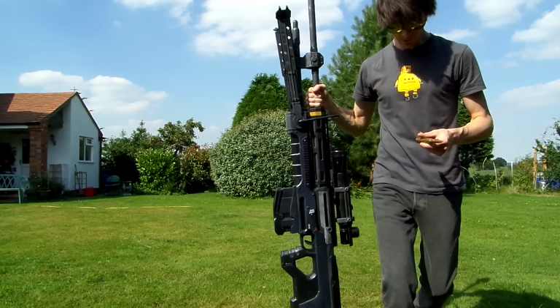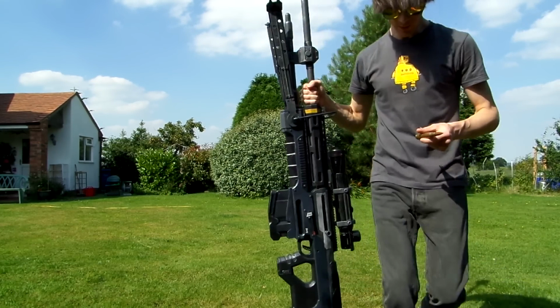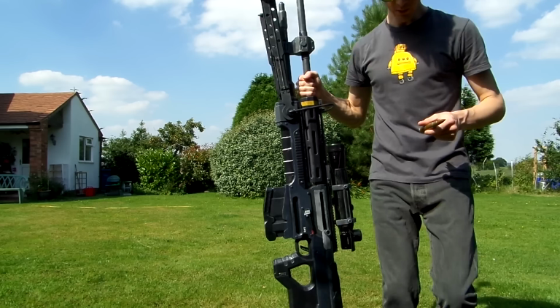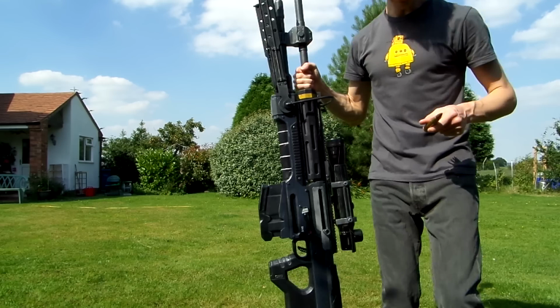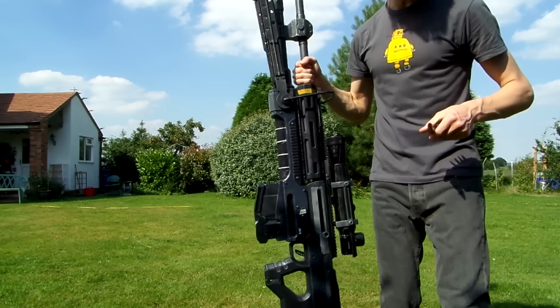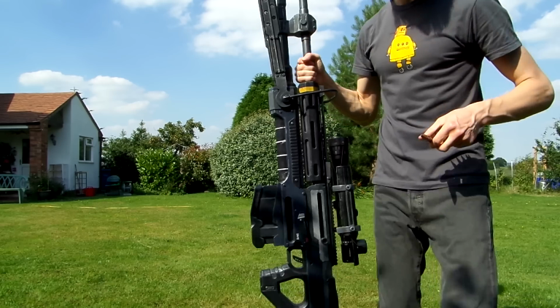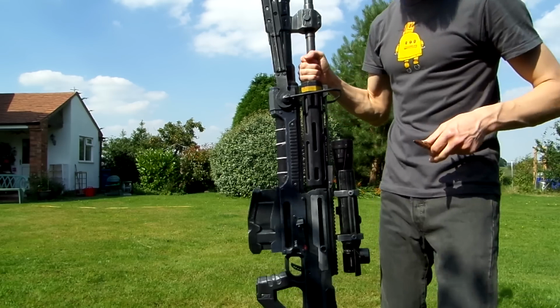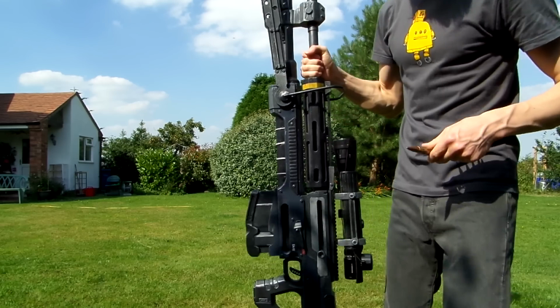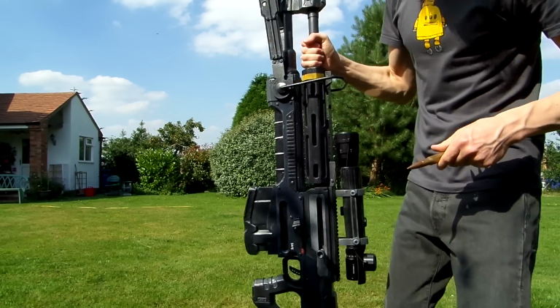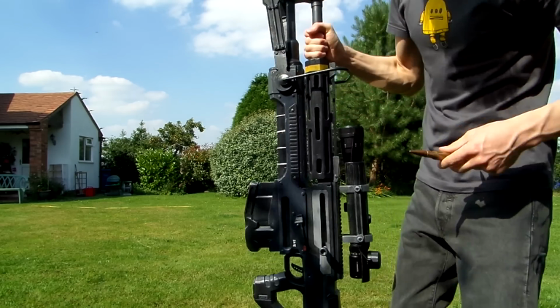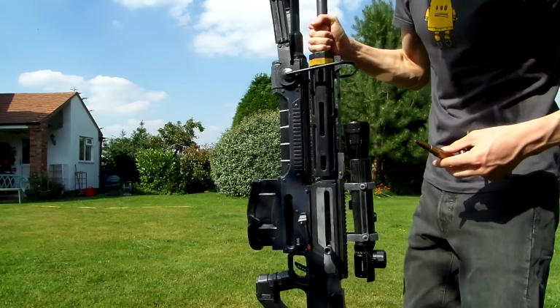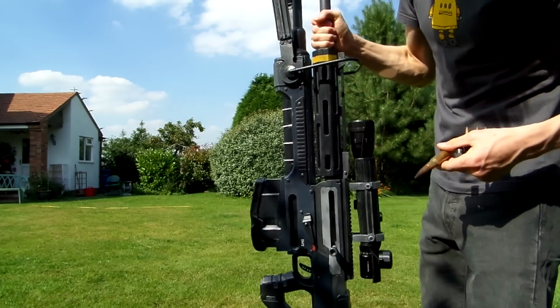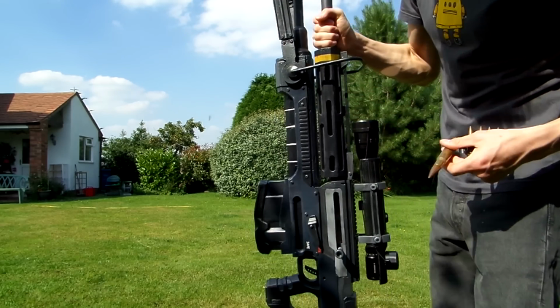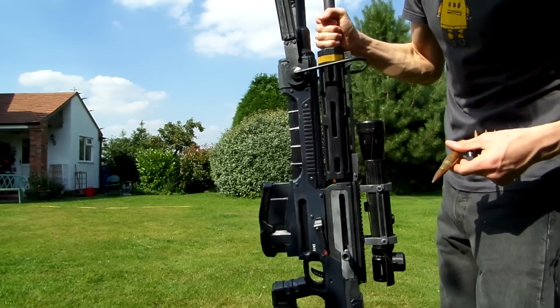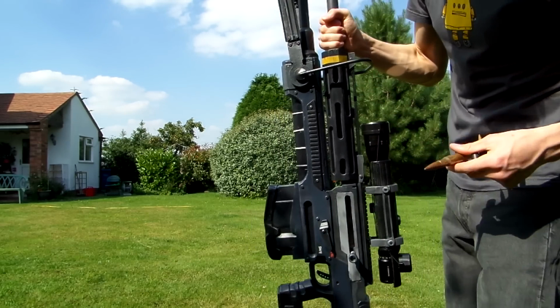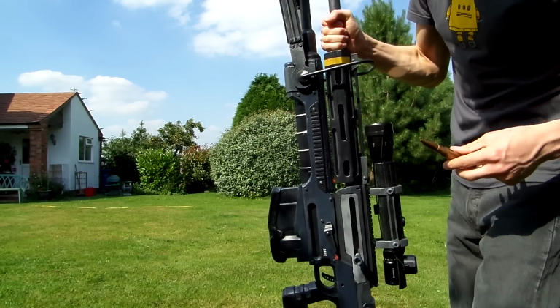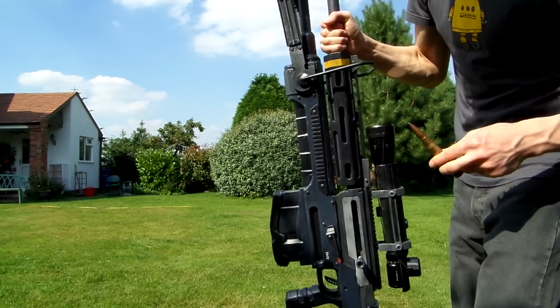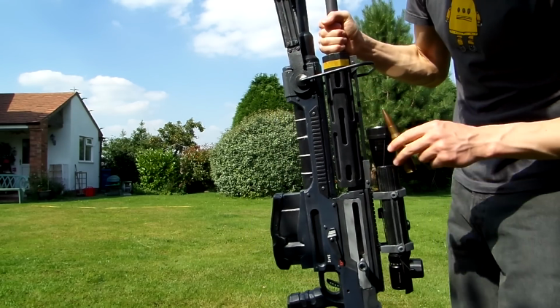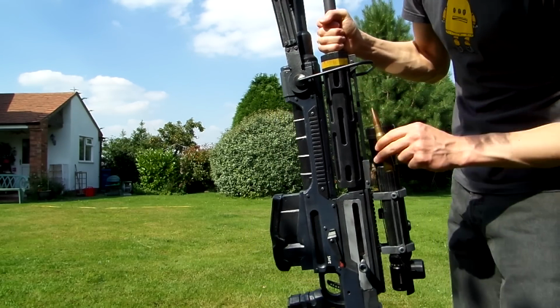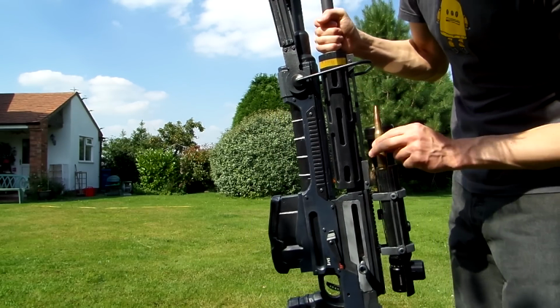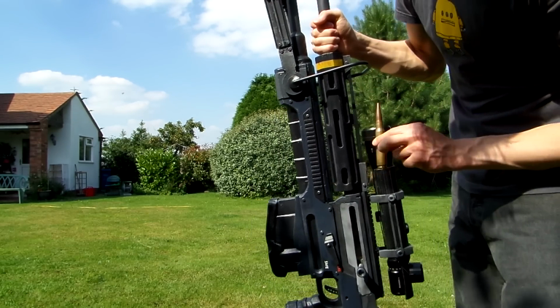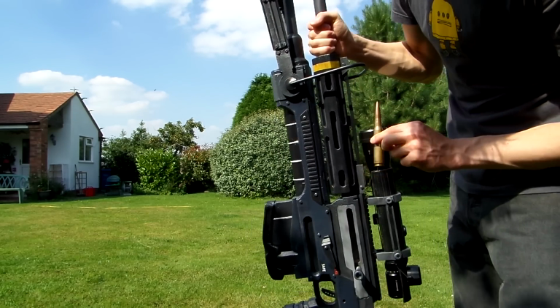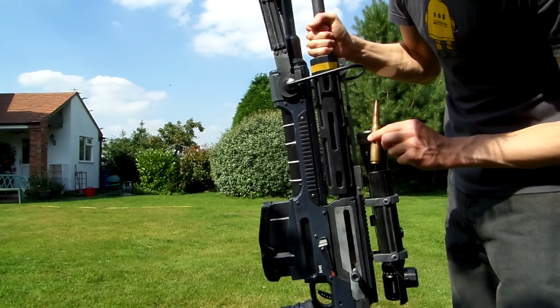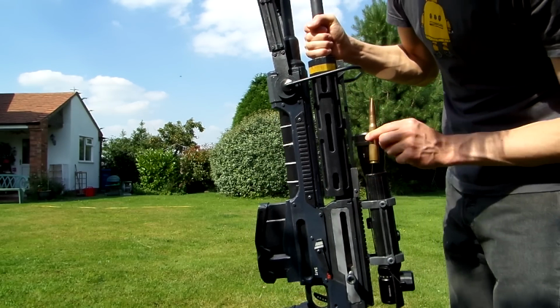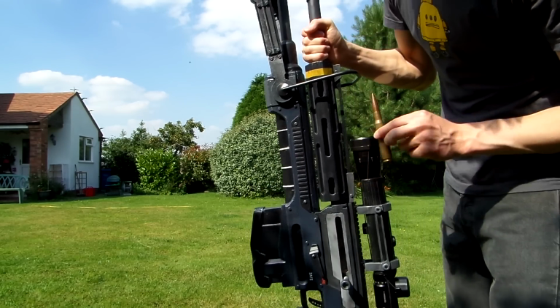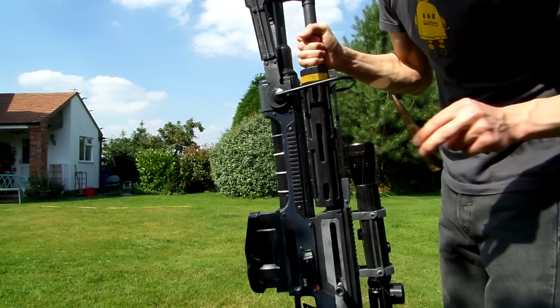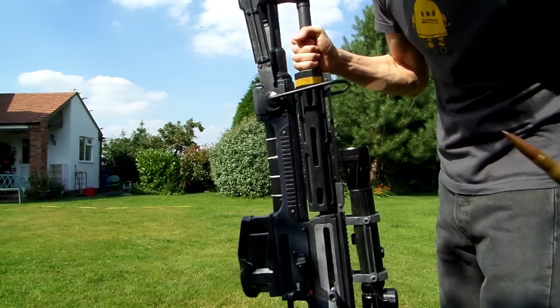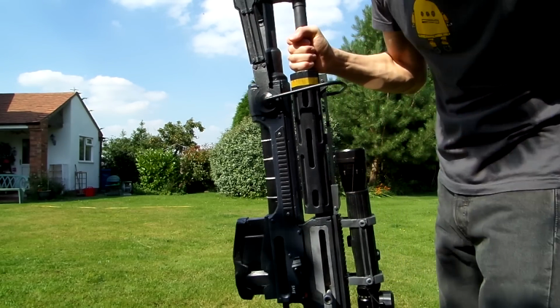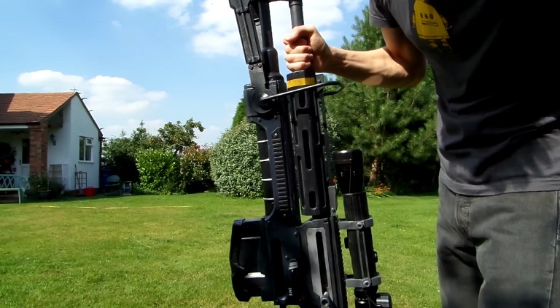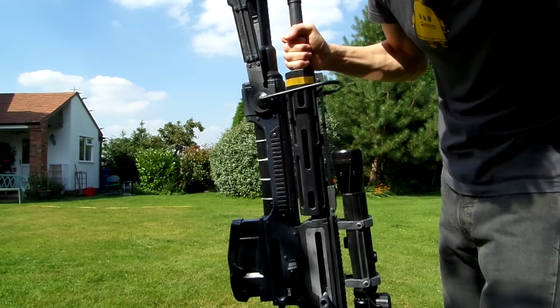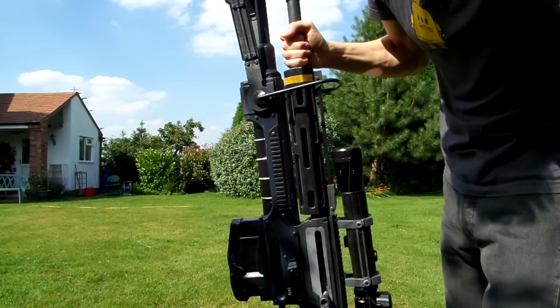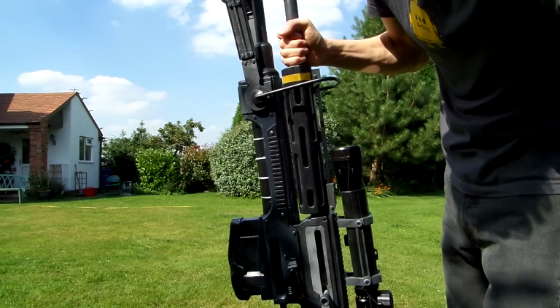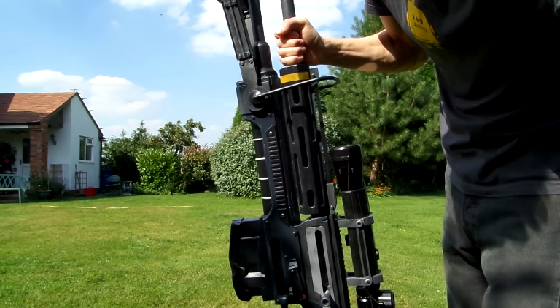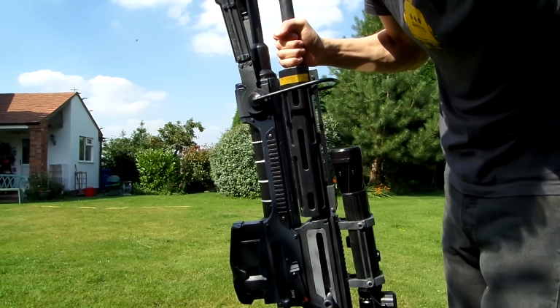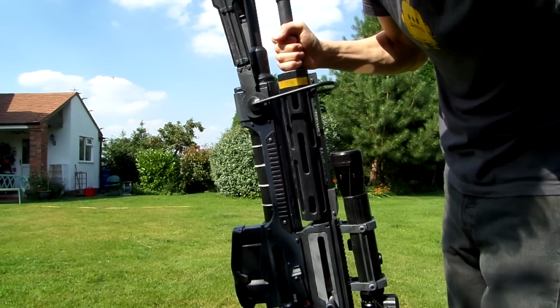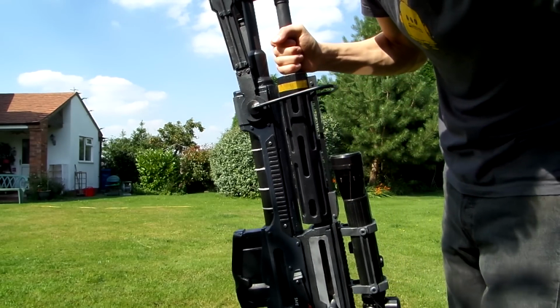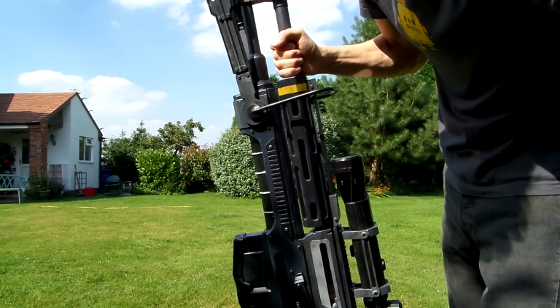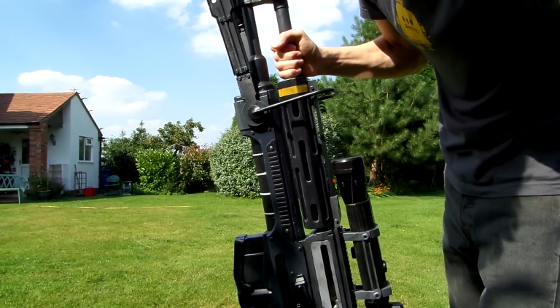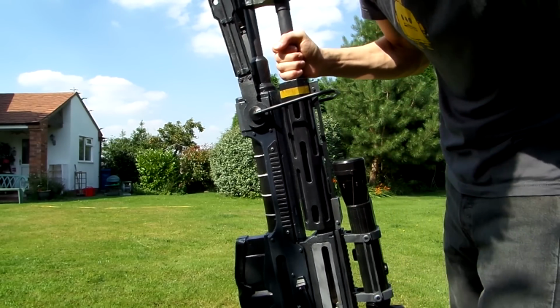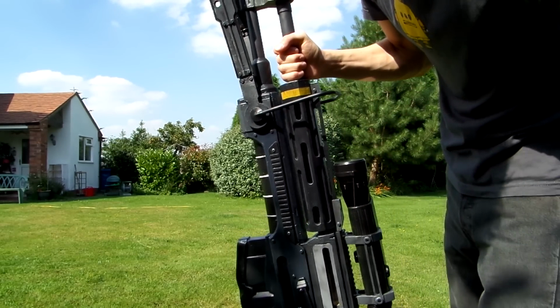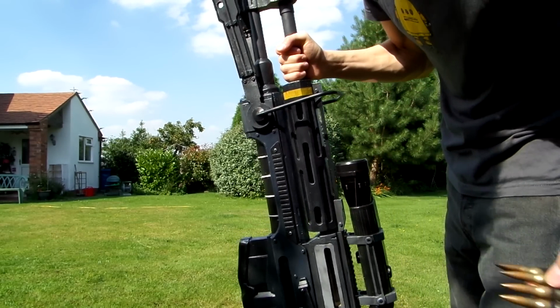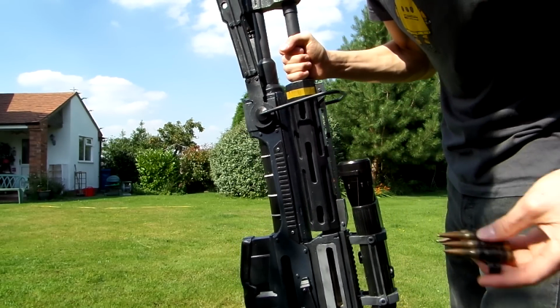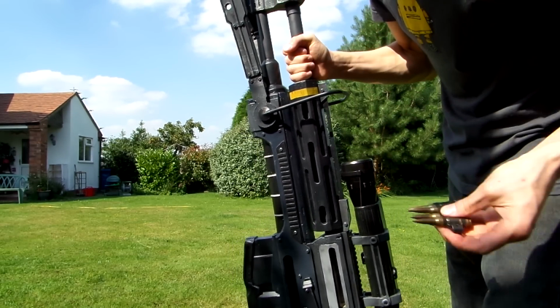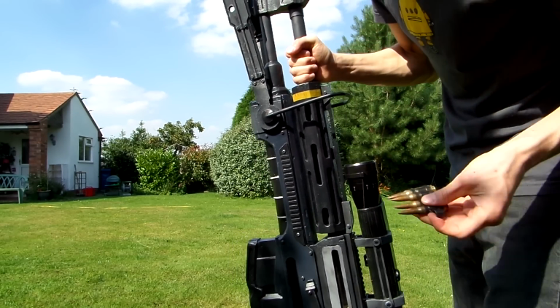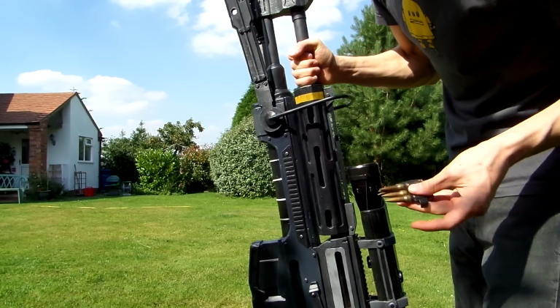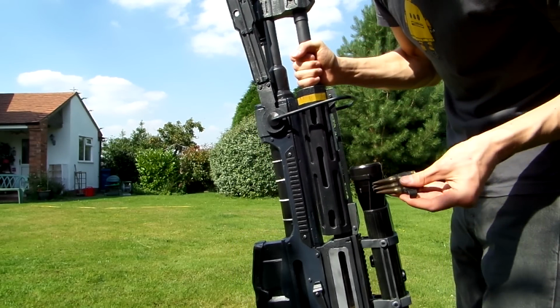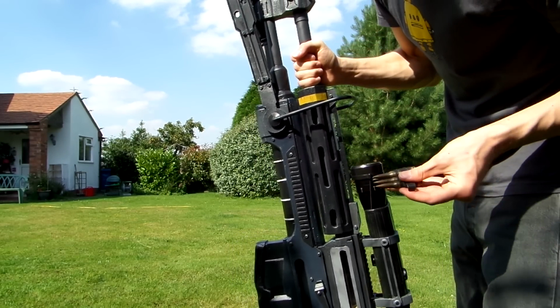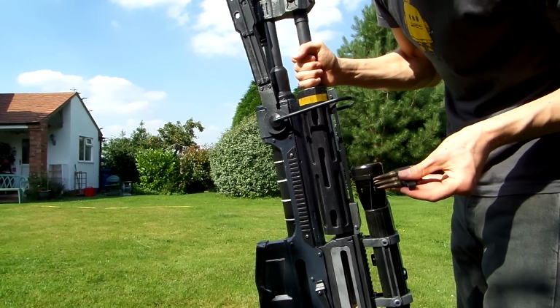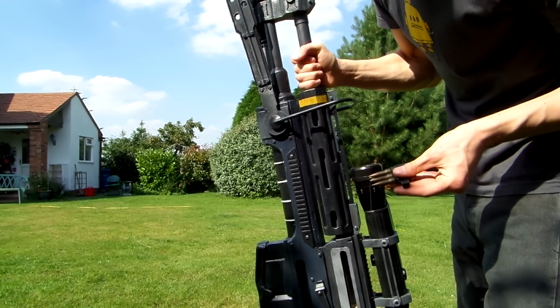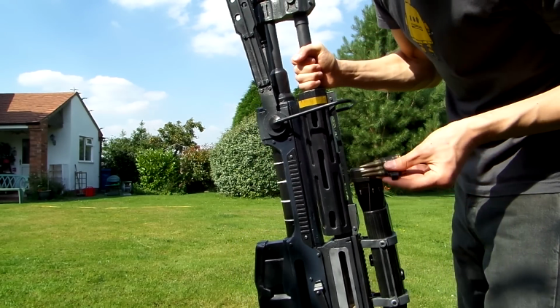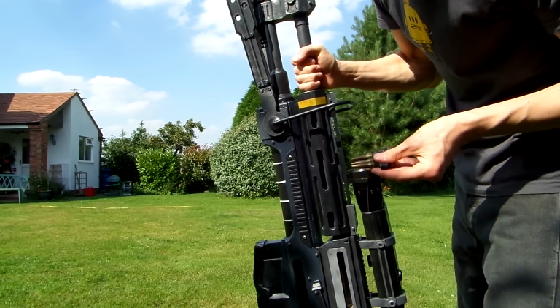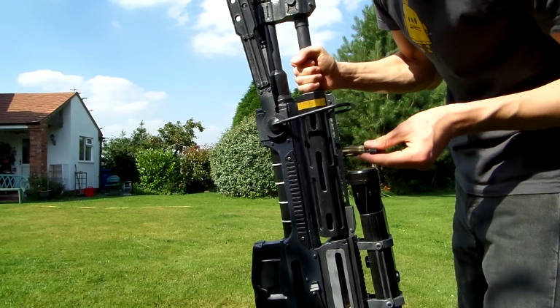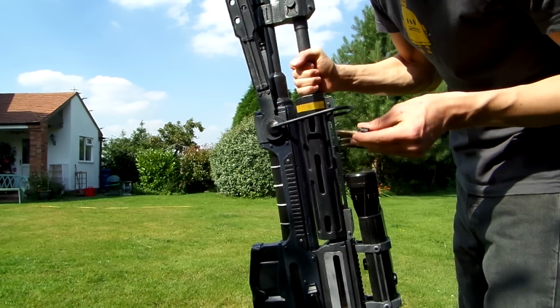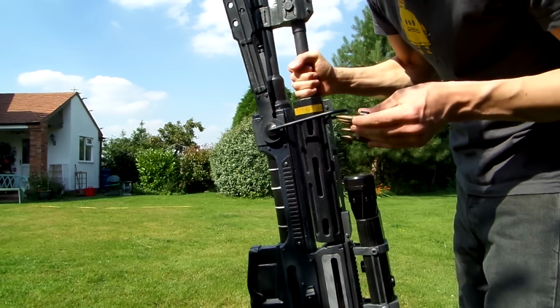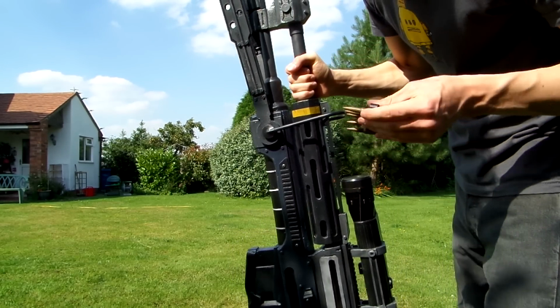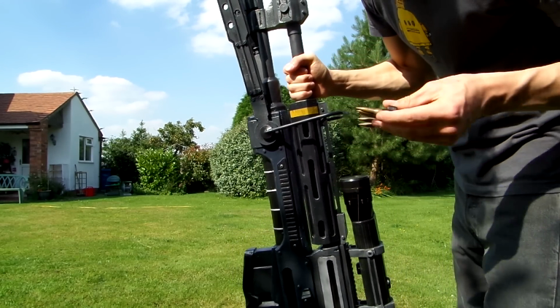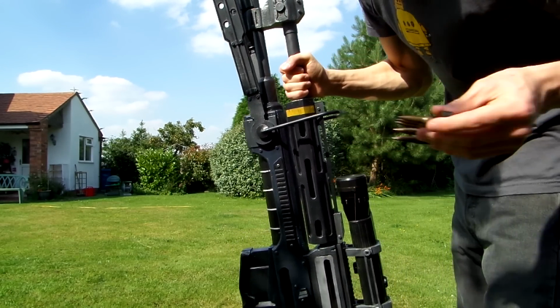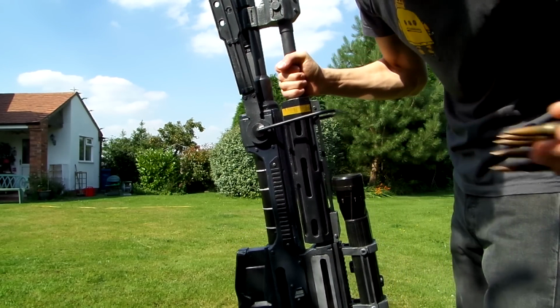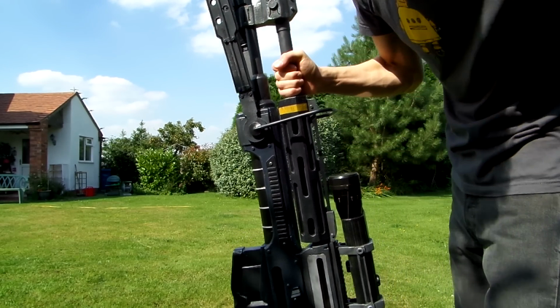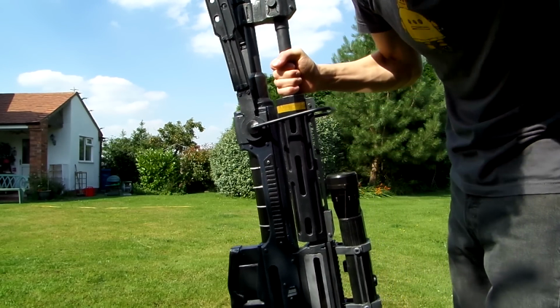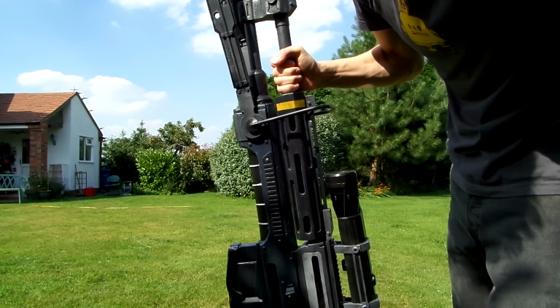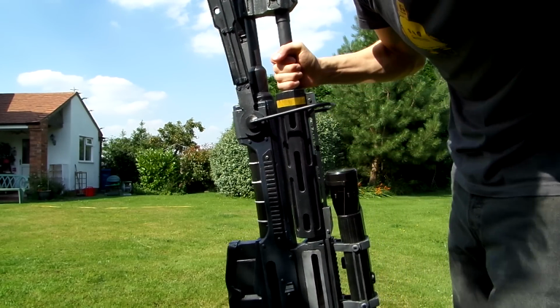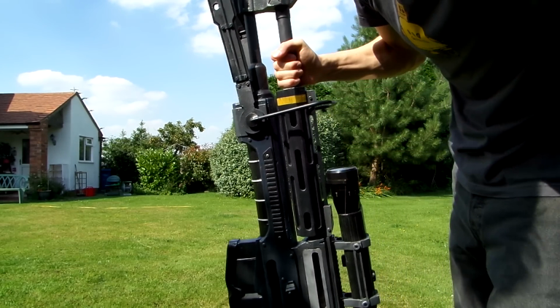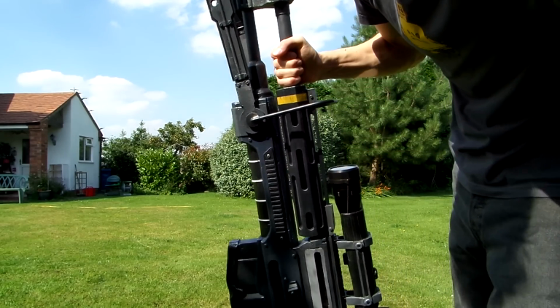For a size reference, here's a .50 BMG round and some 7.62mm ammunition.